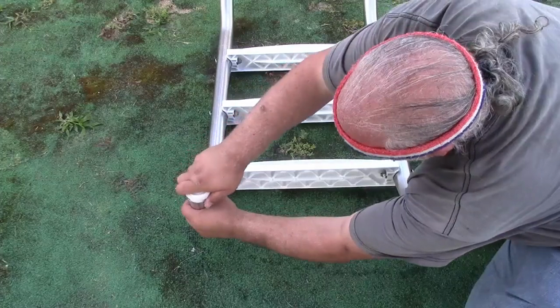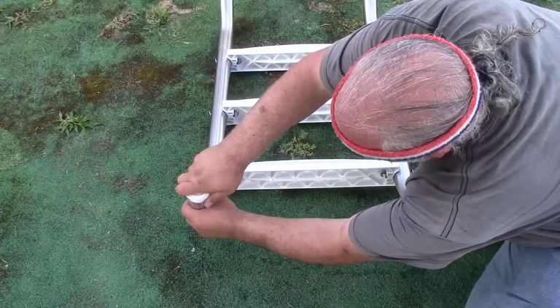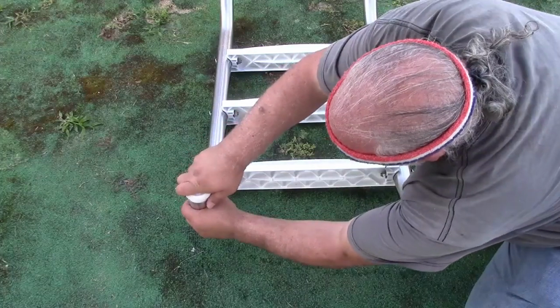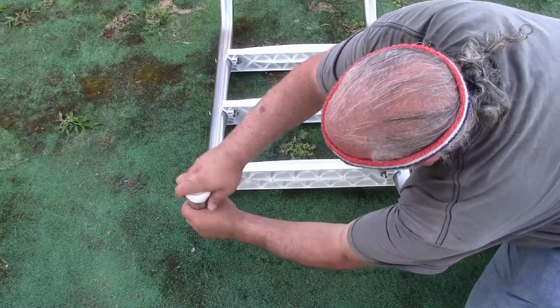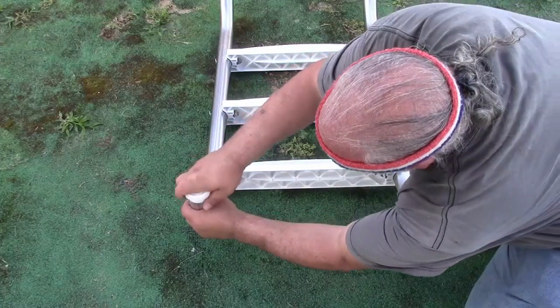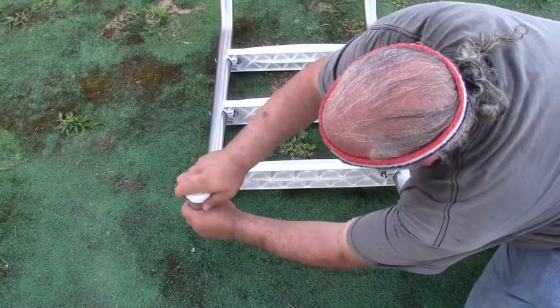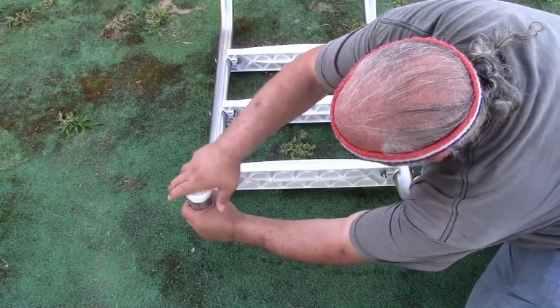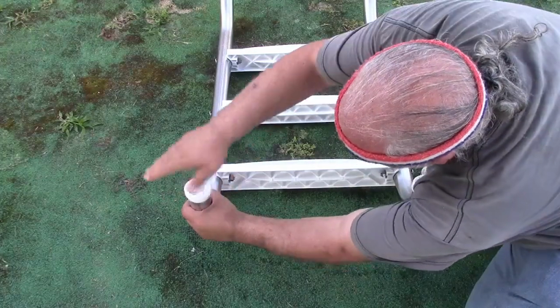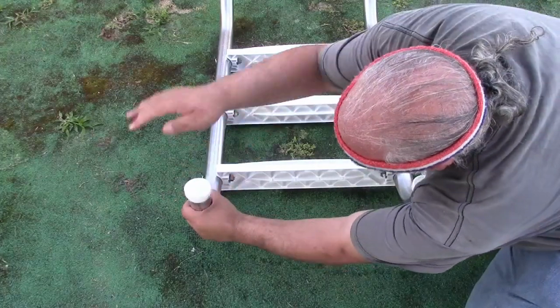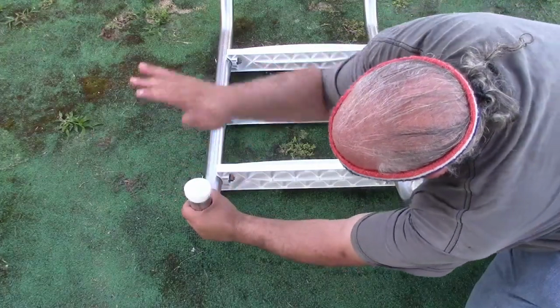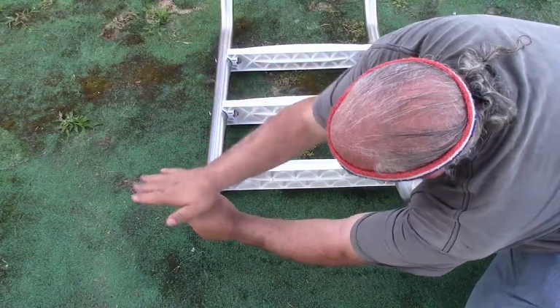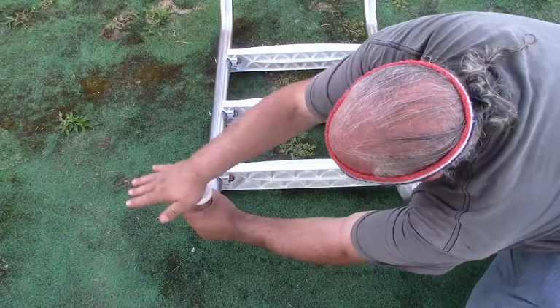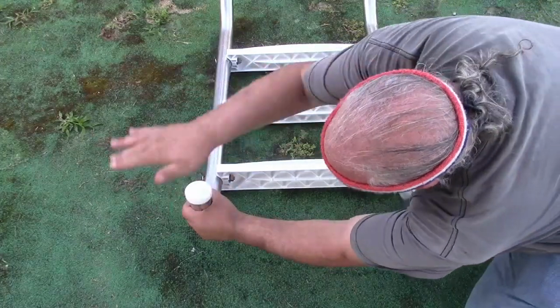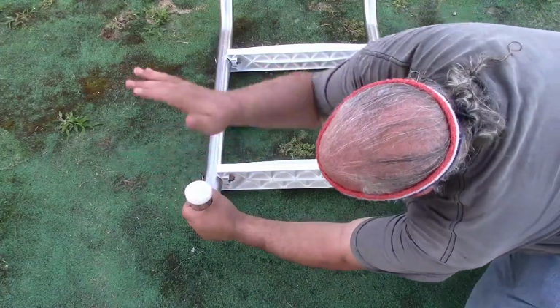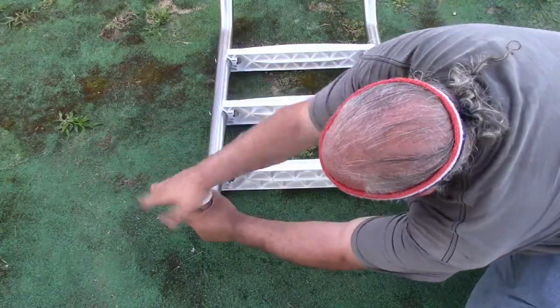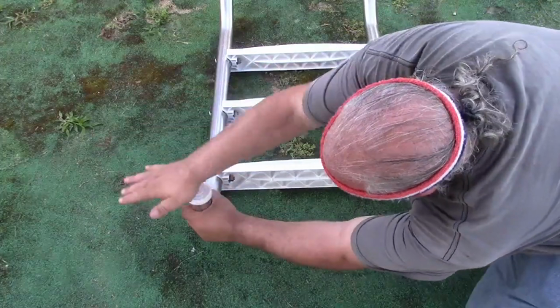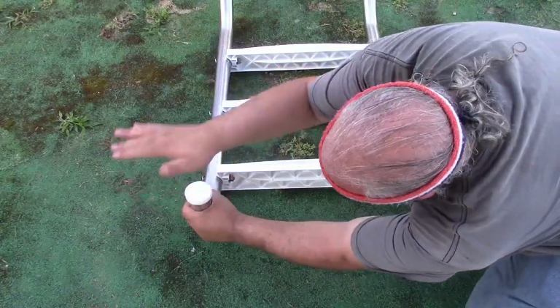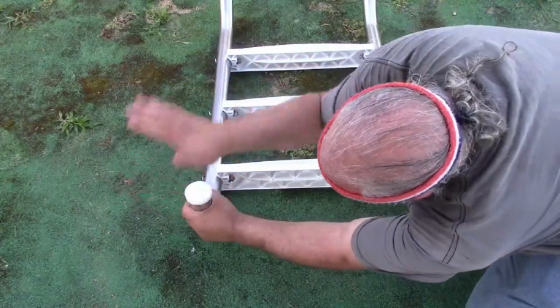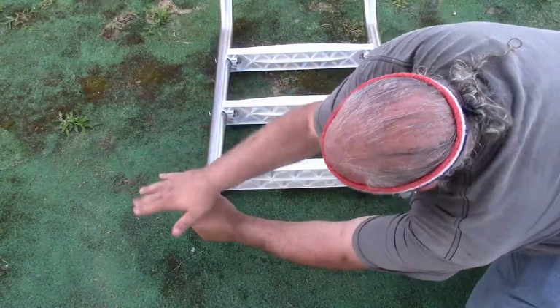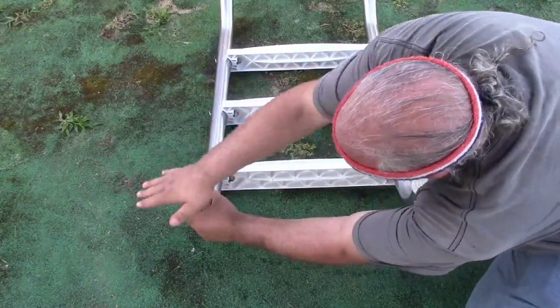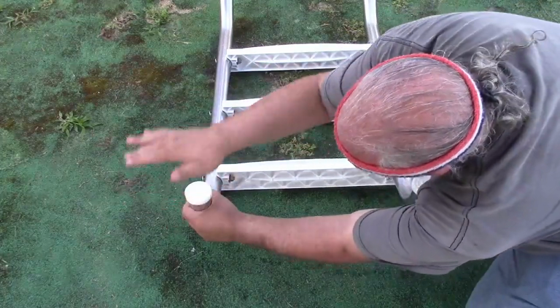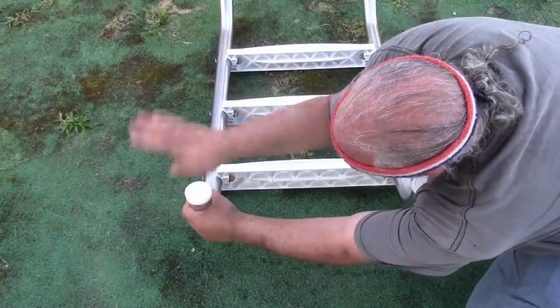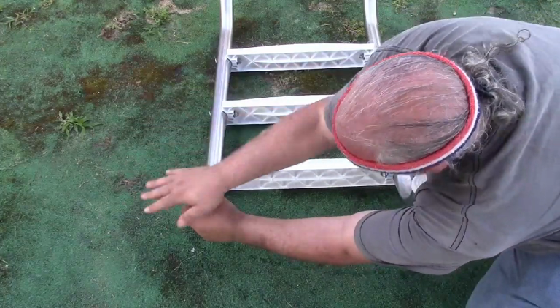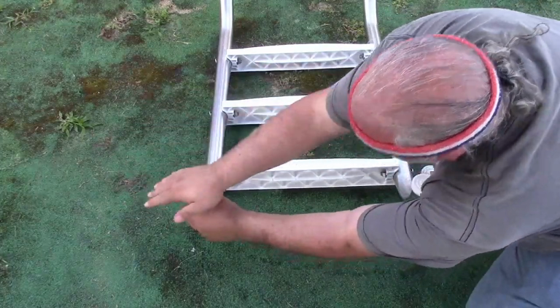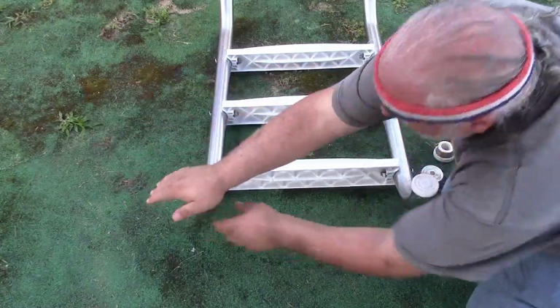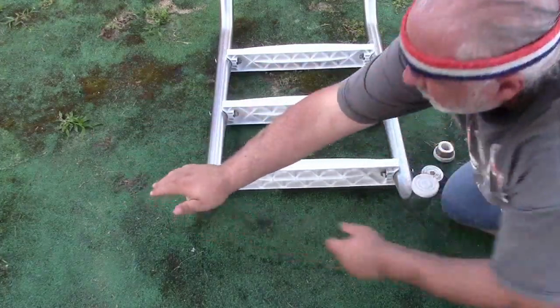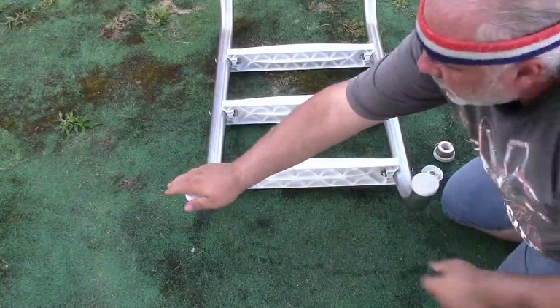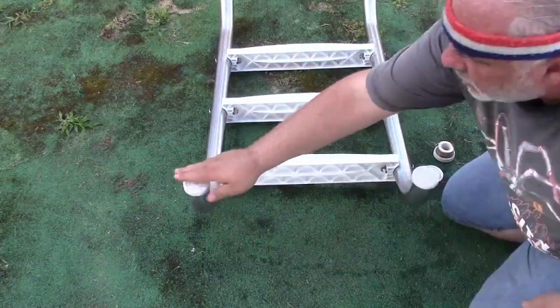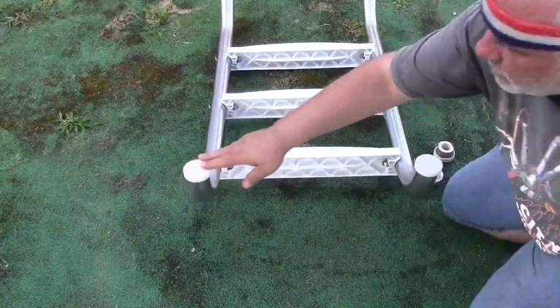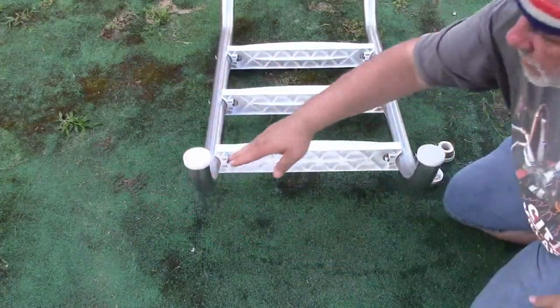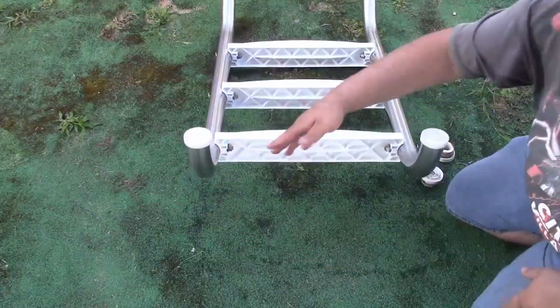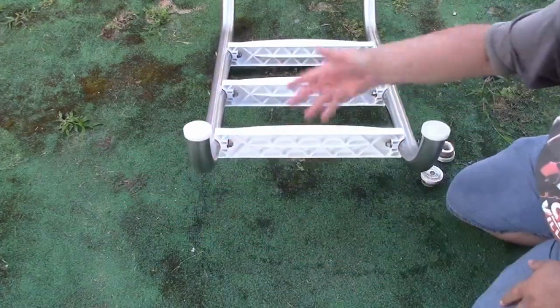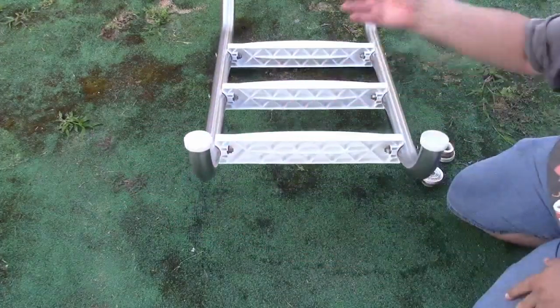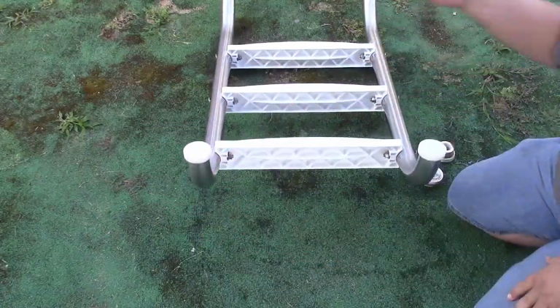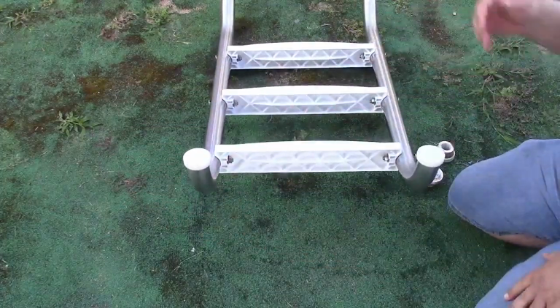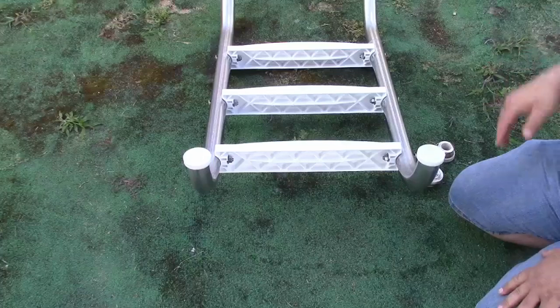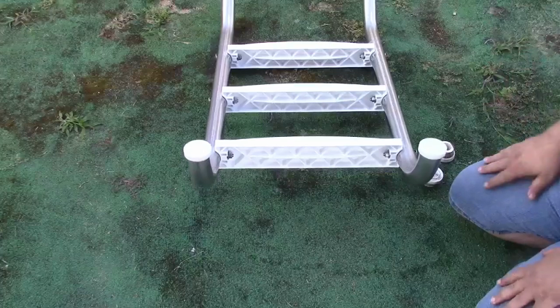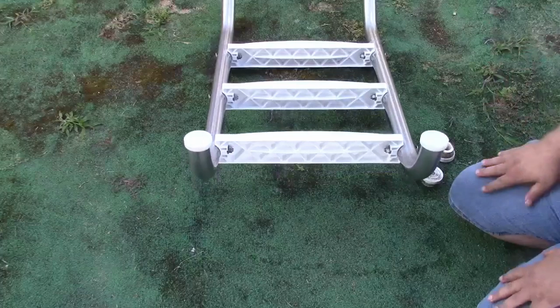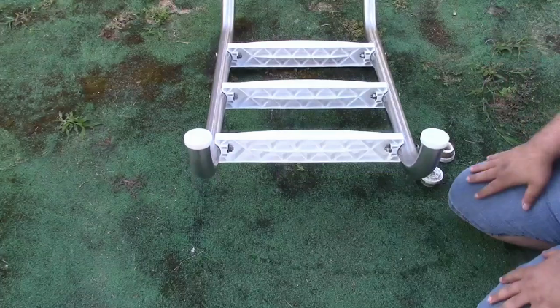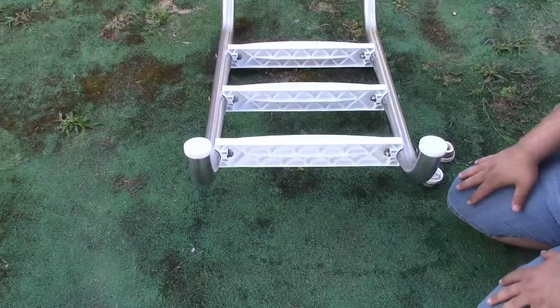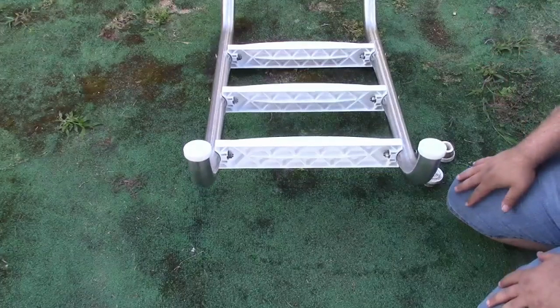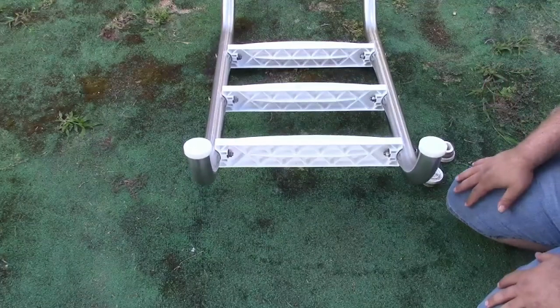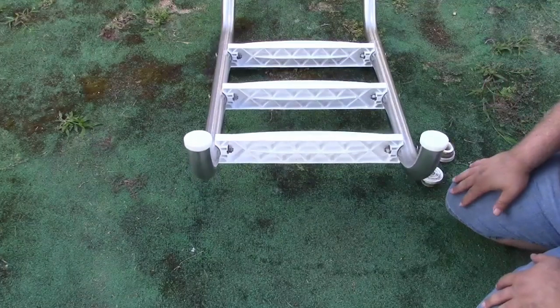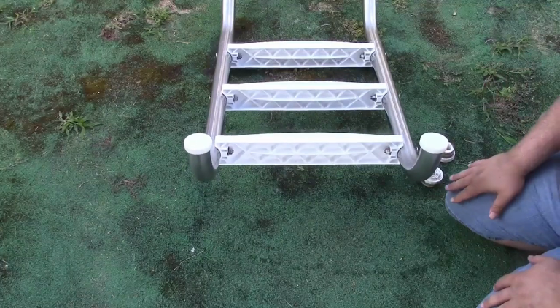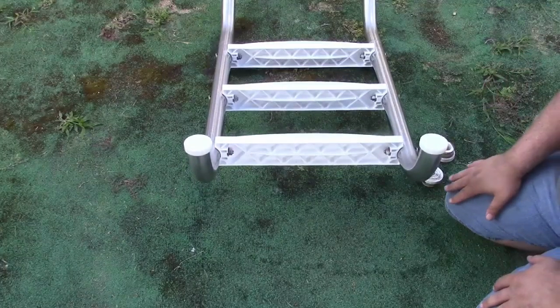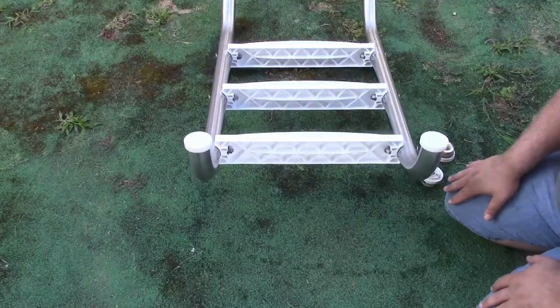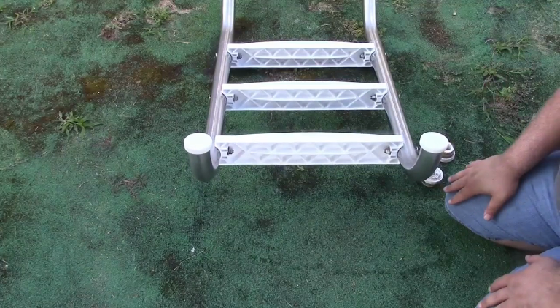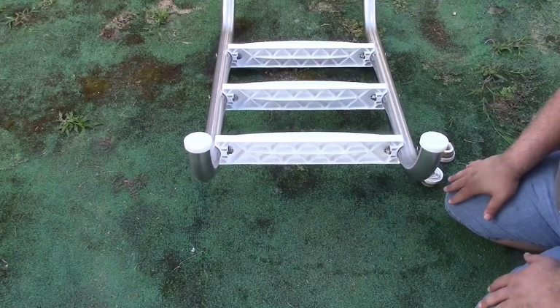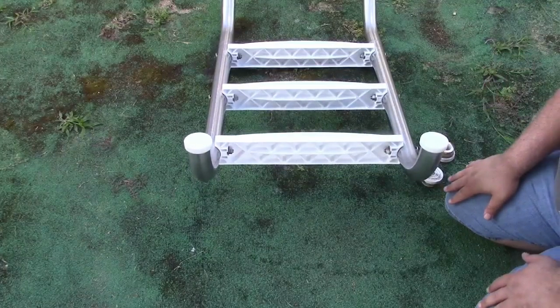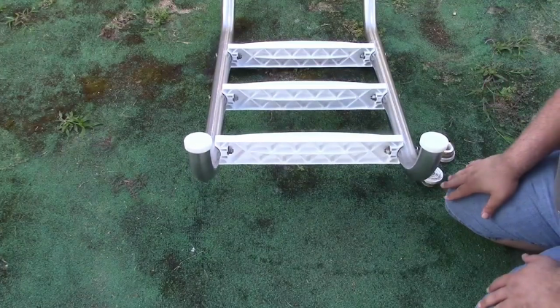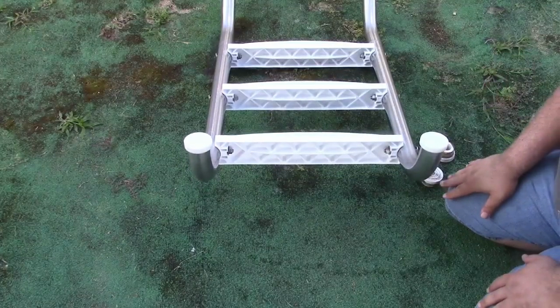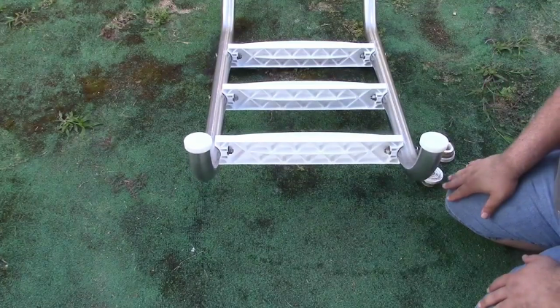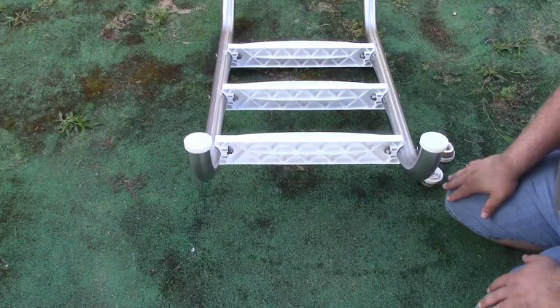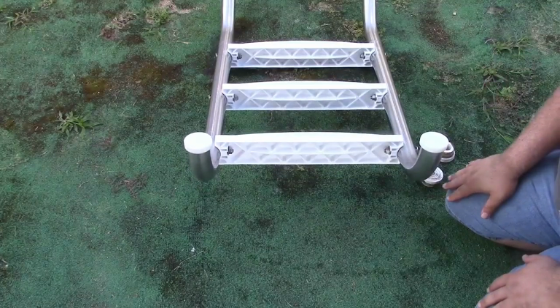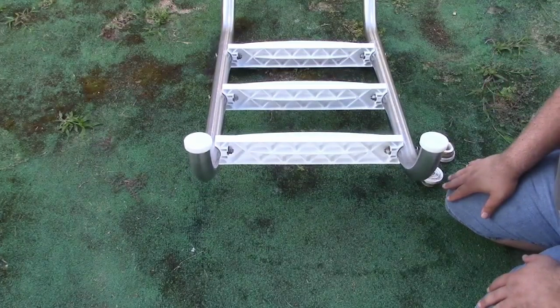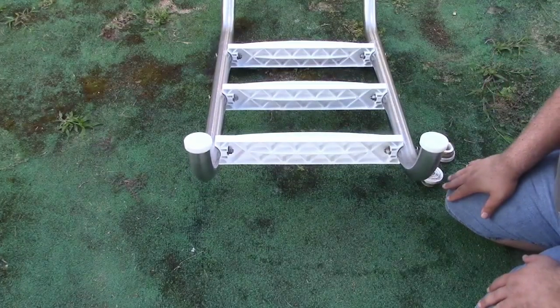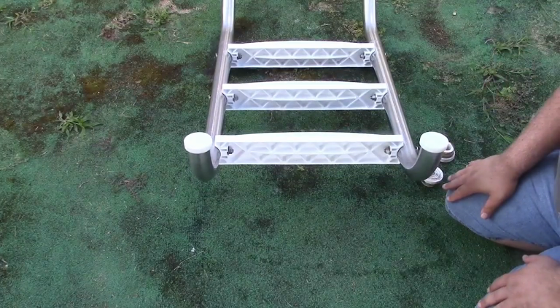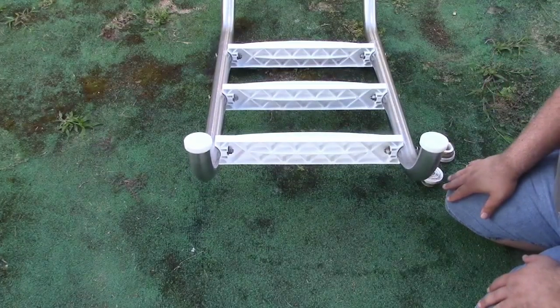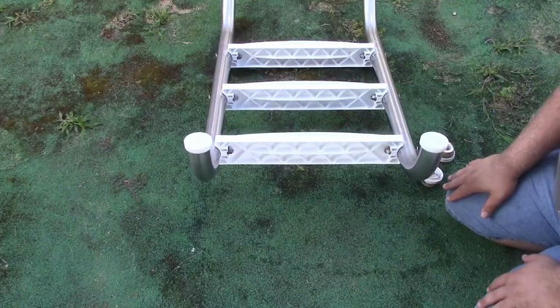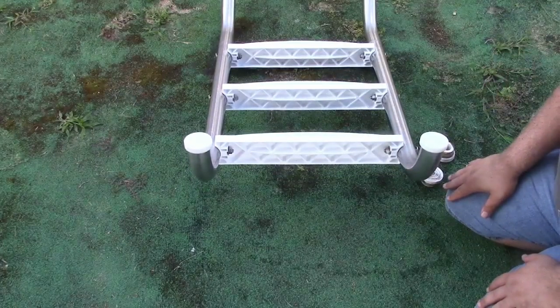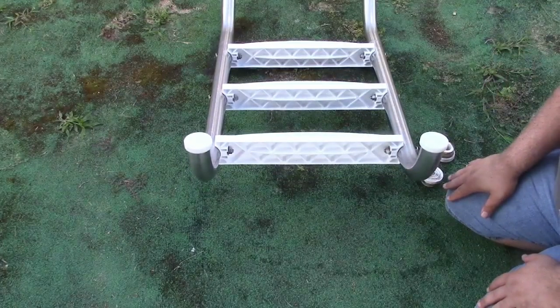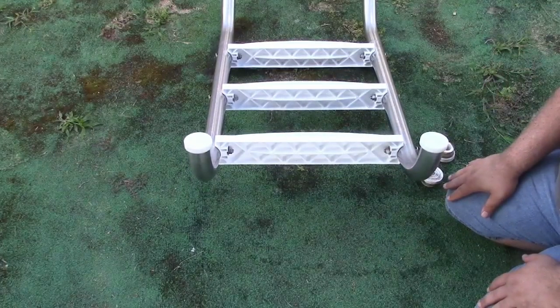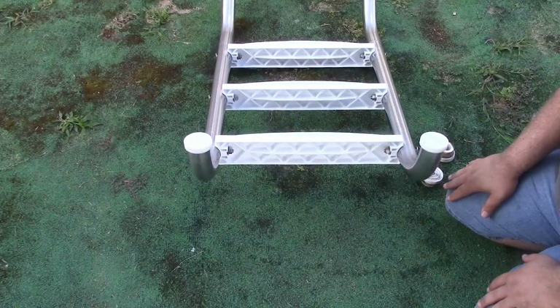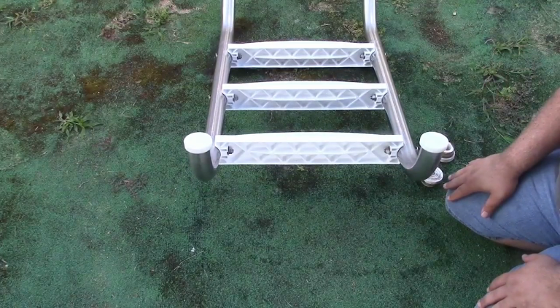They could definitely use replacement. Pop that in, pound that back in, and put your ladder back. All done — nothing to it.